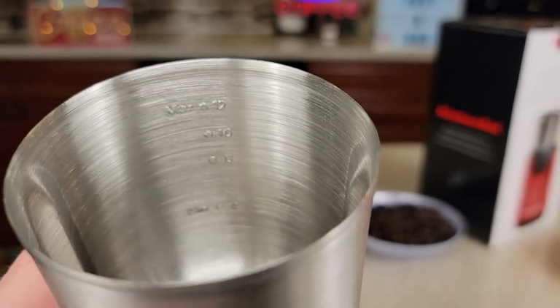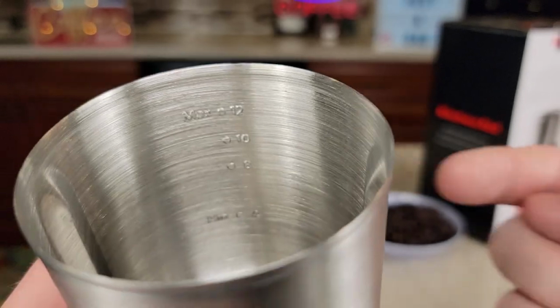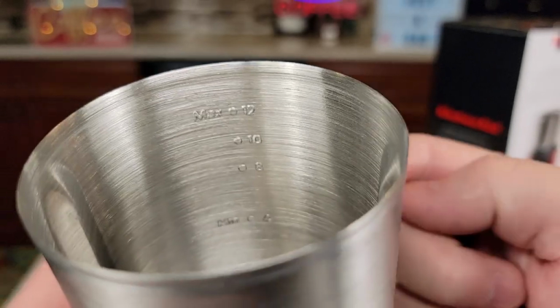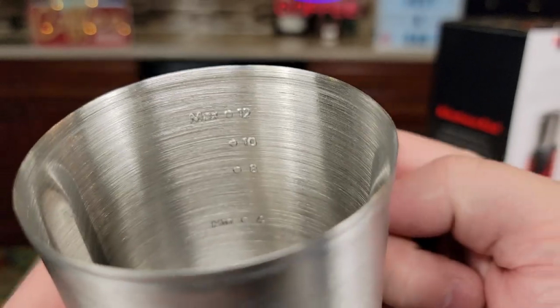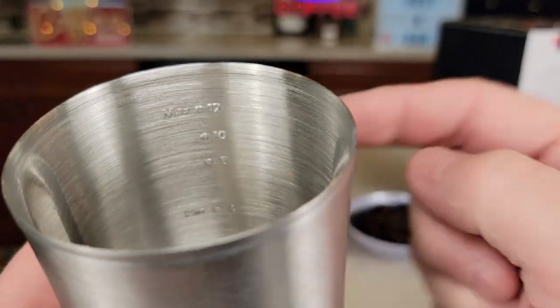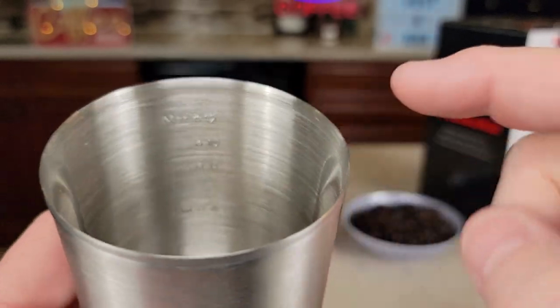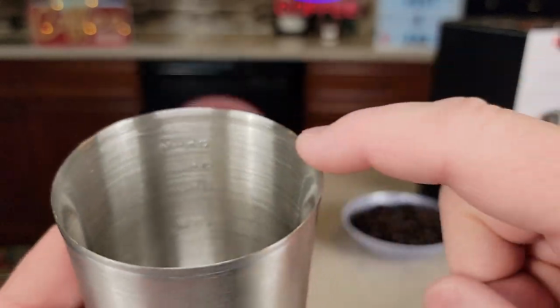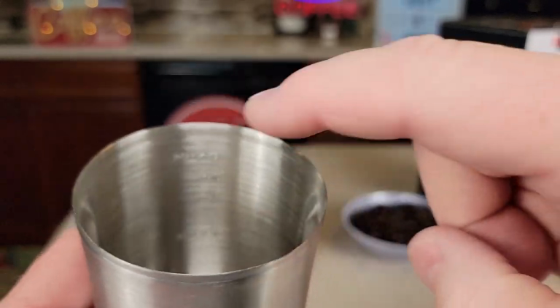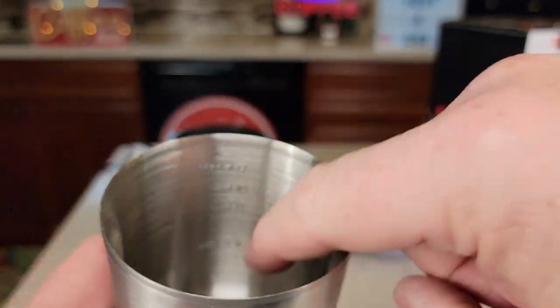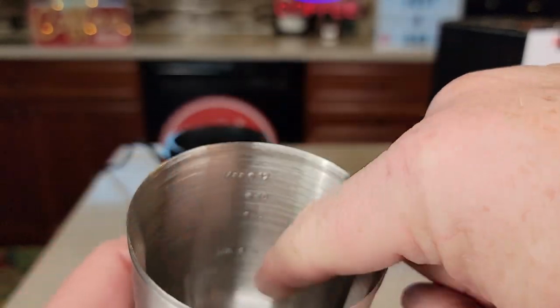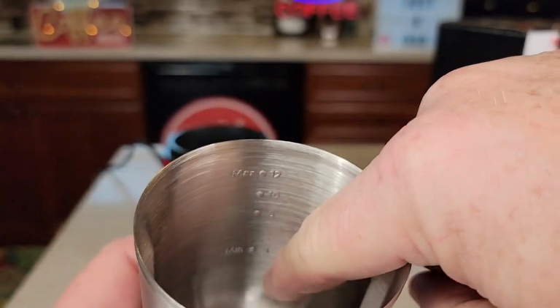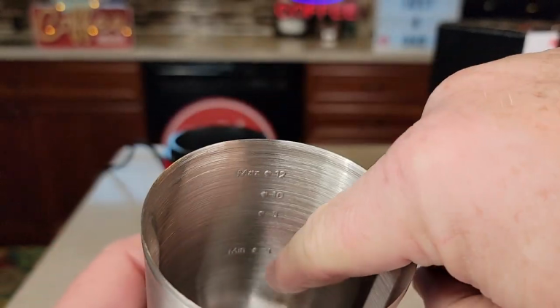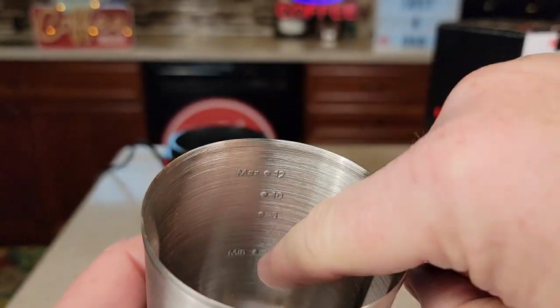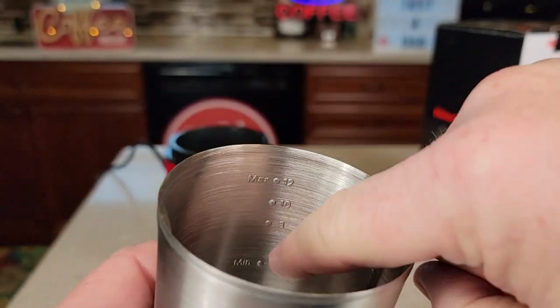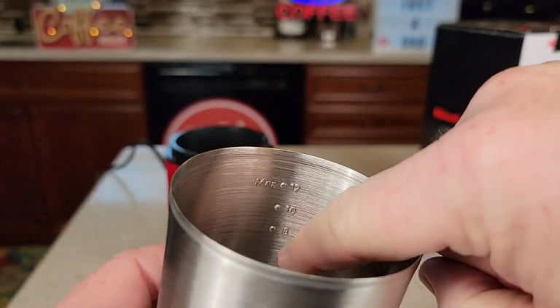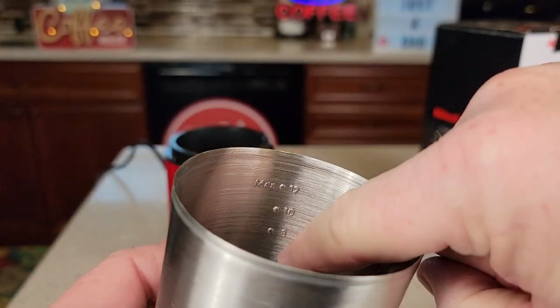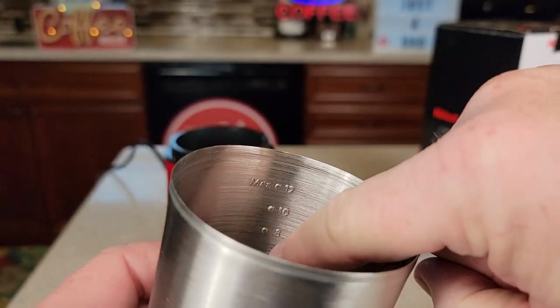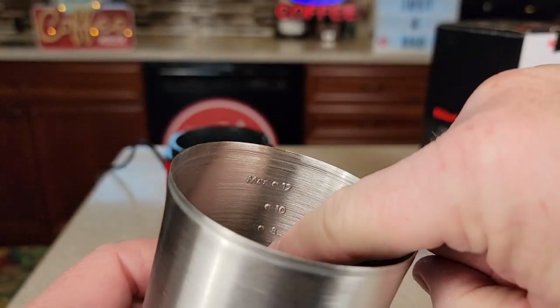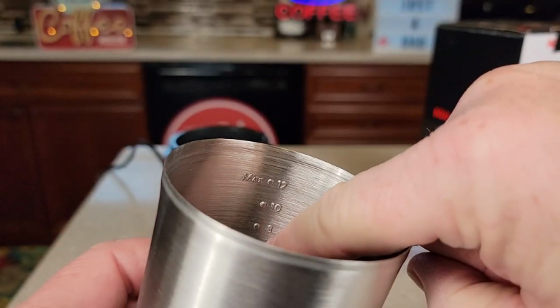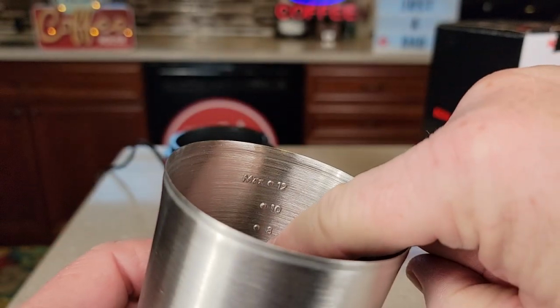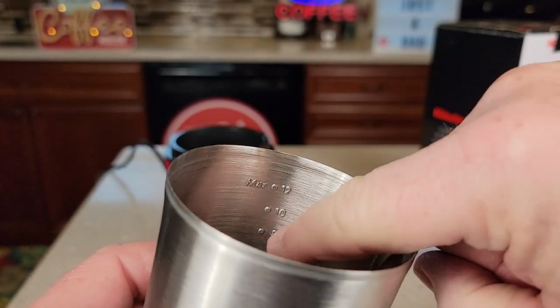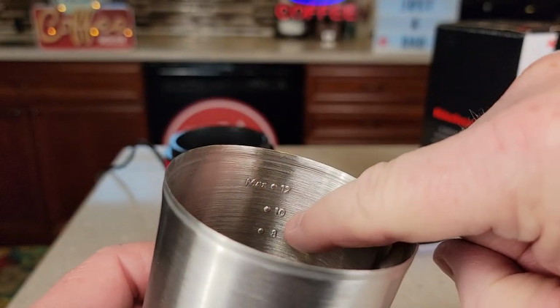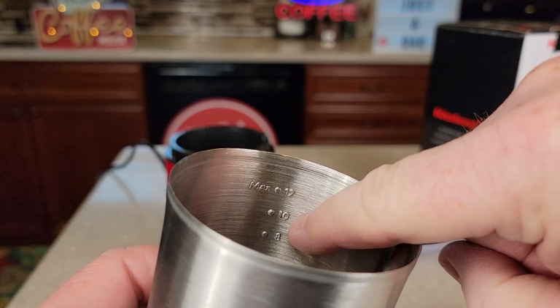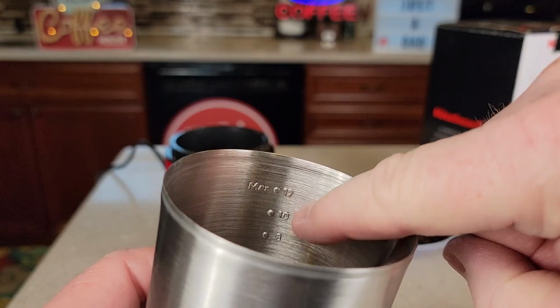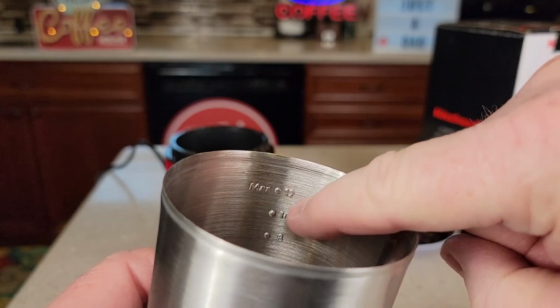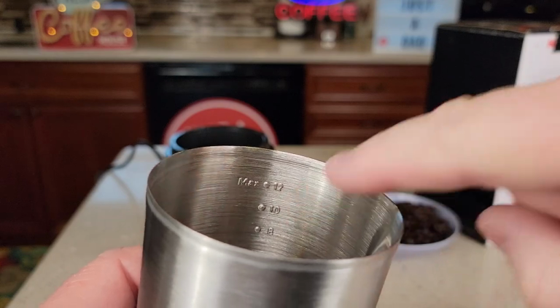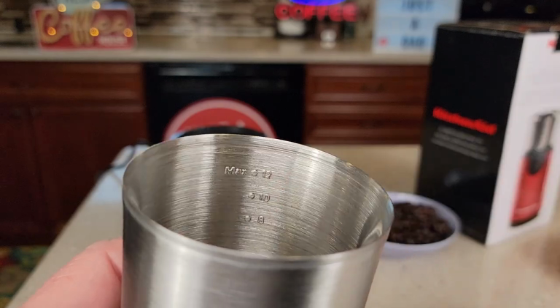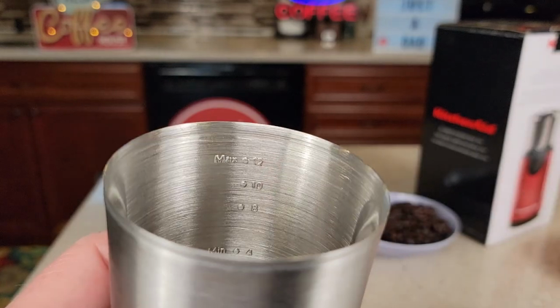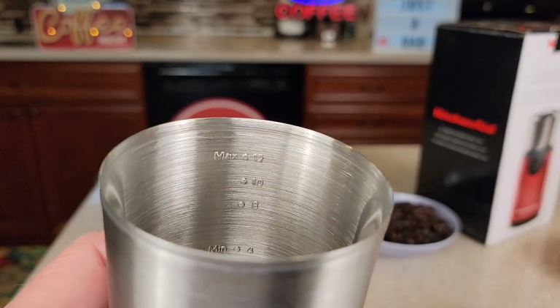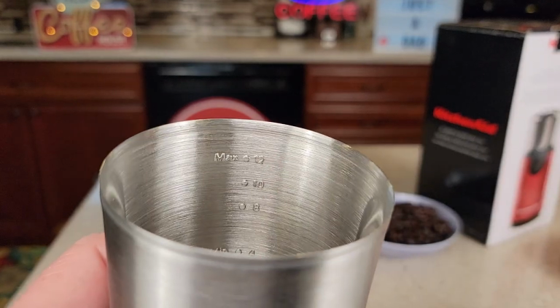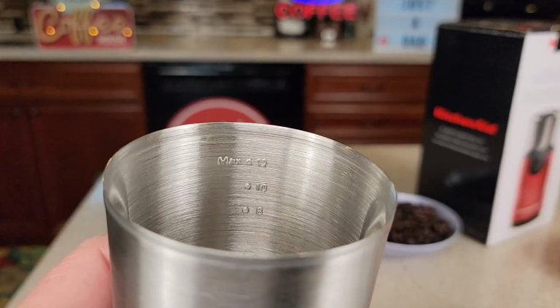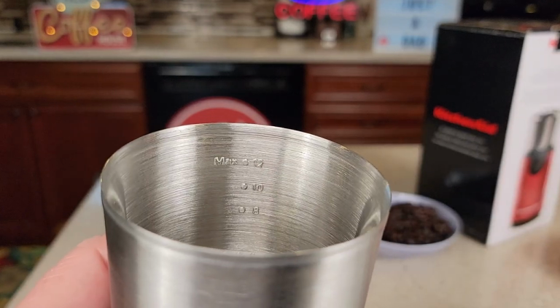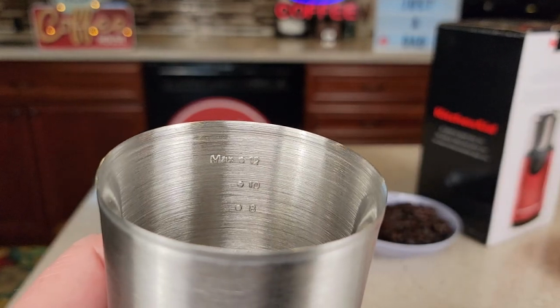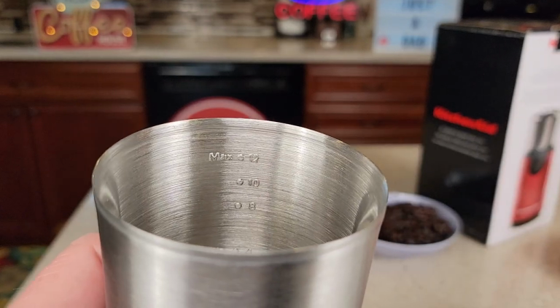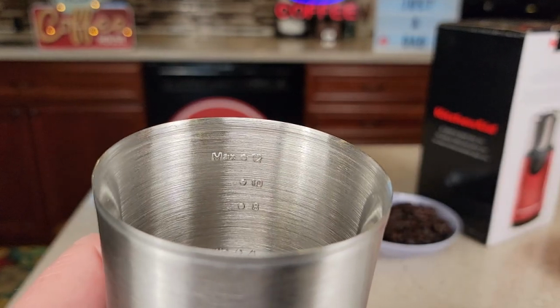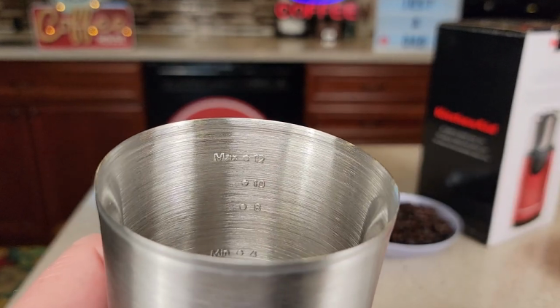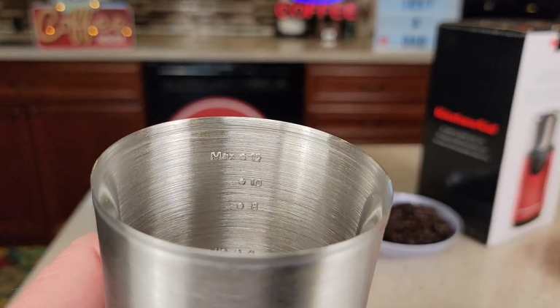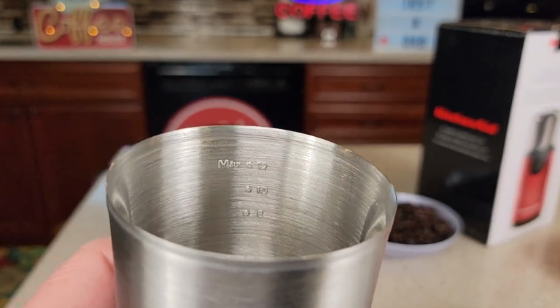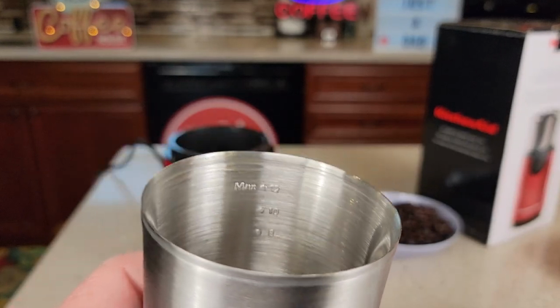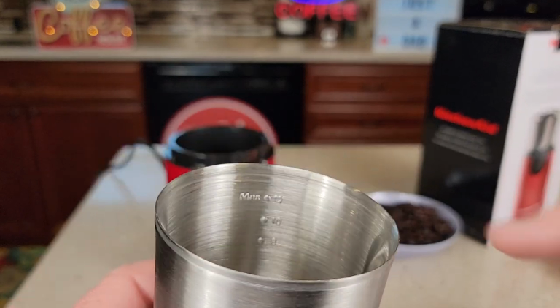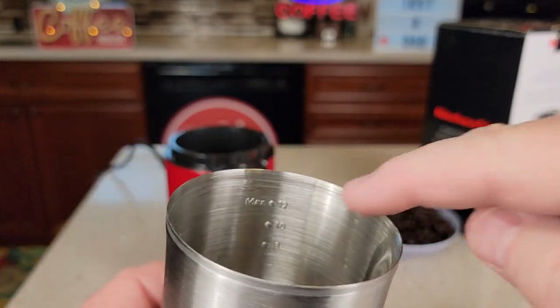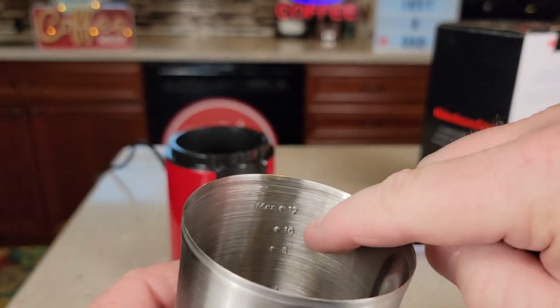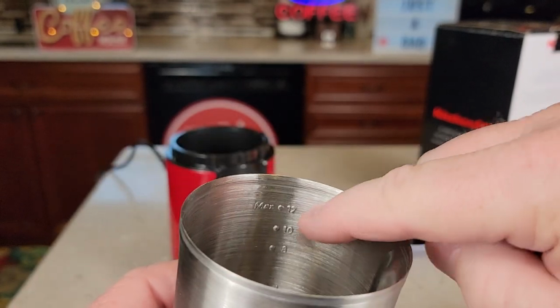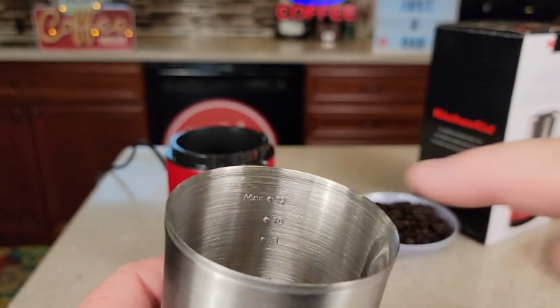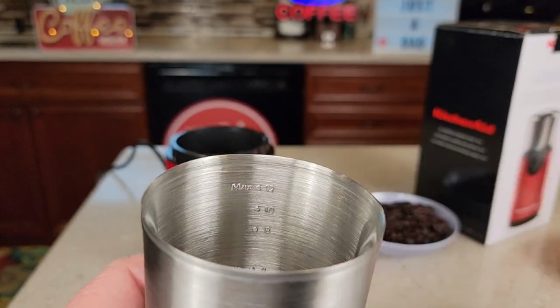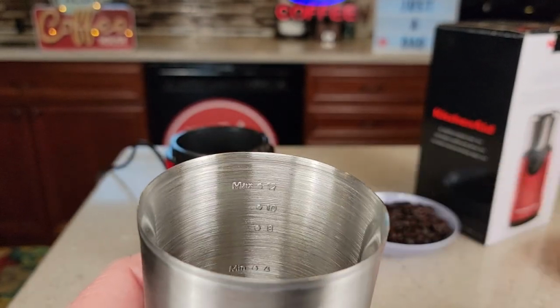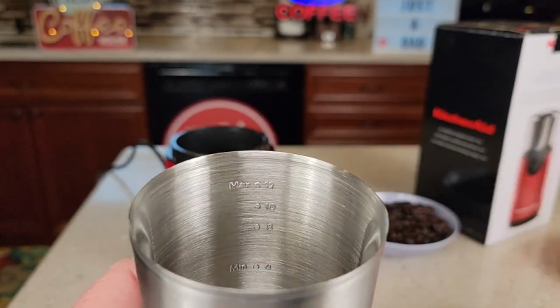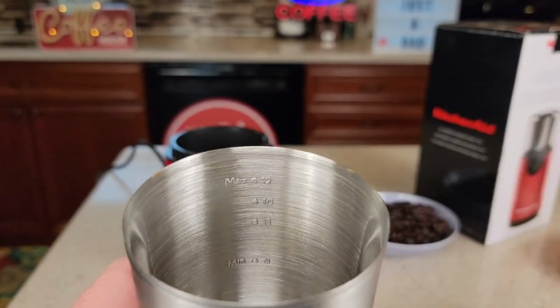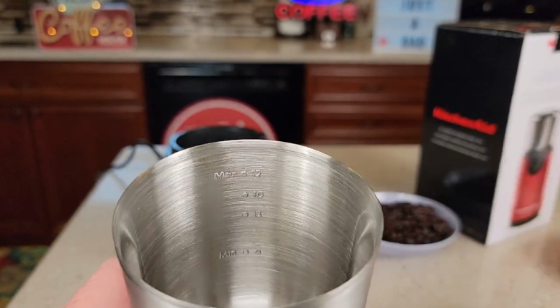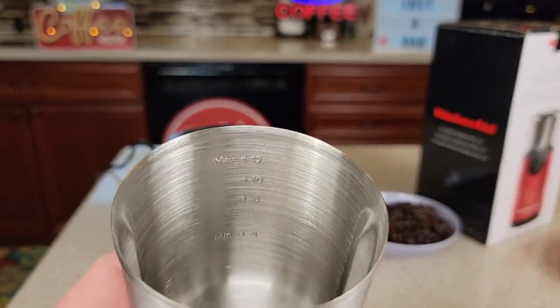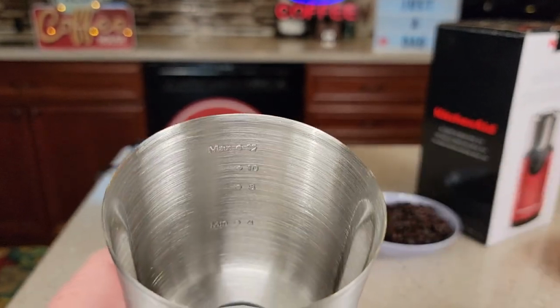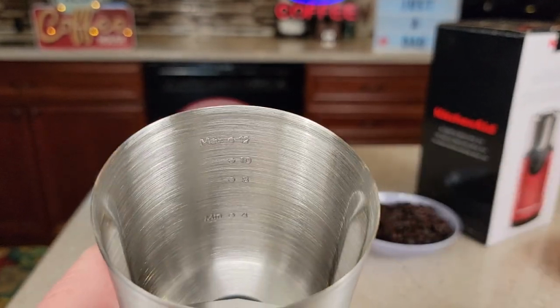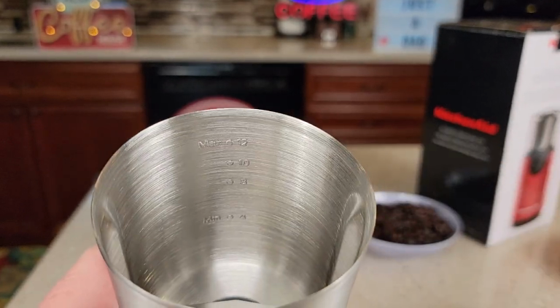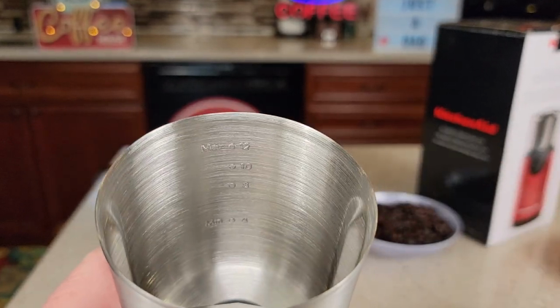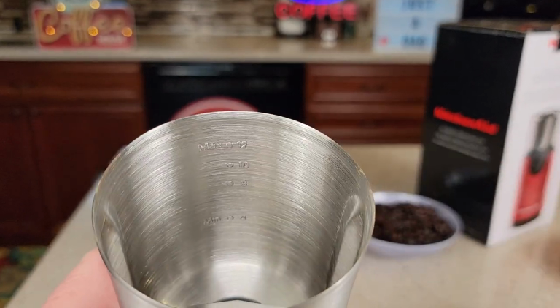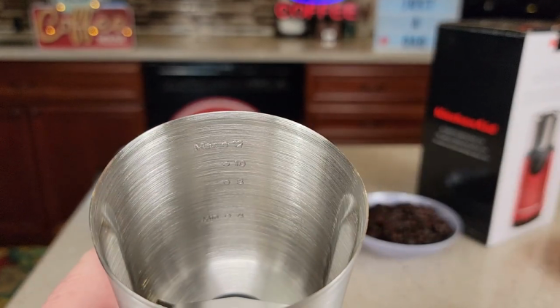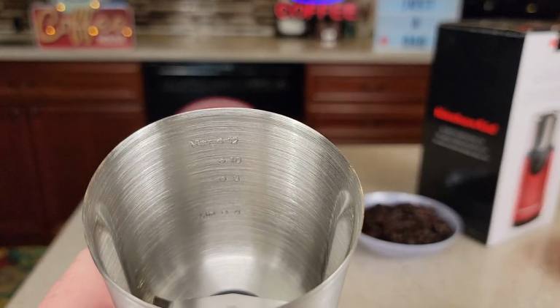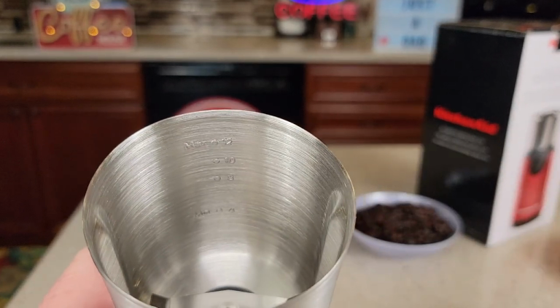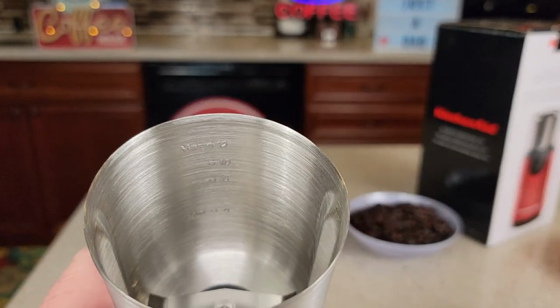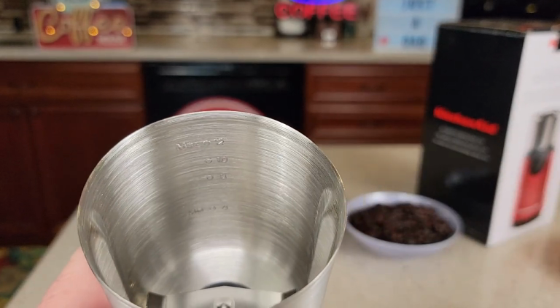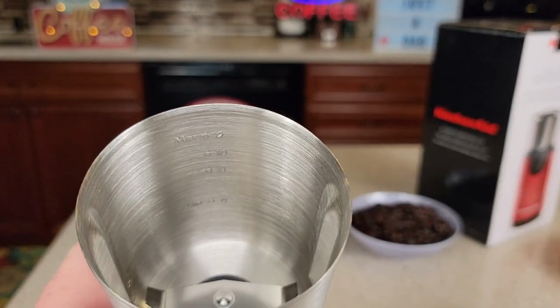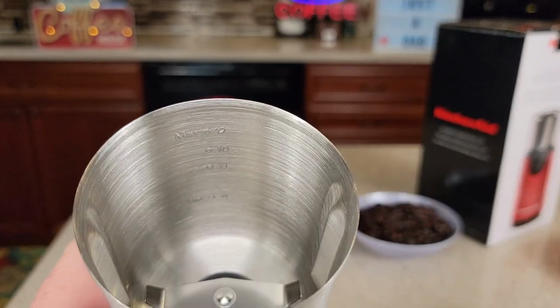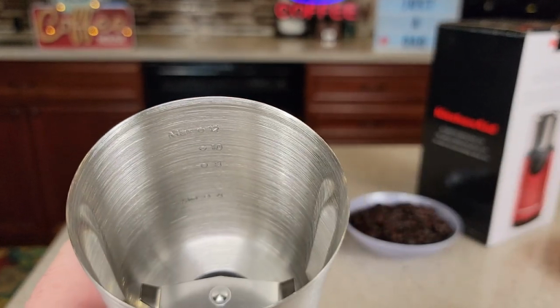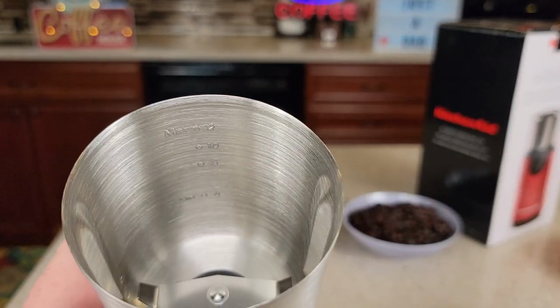The inside has markings for how many cups of coffee you want to make. The minimum is 4, and we've got 8, 10, and 12 marks.